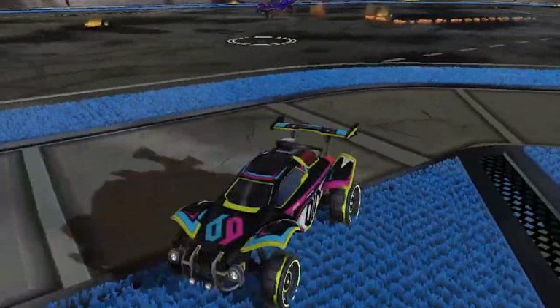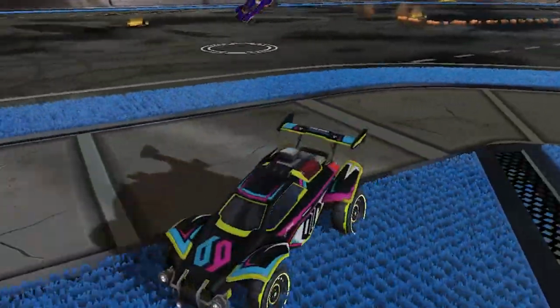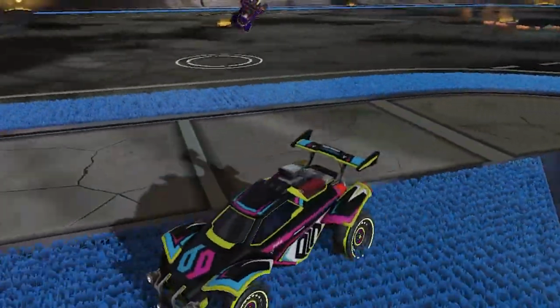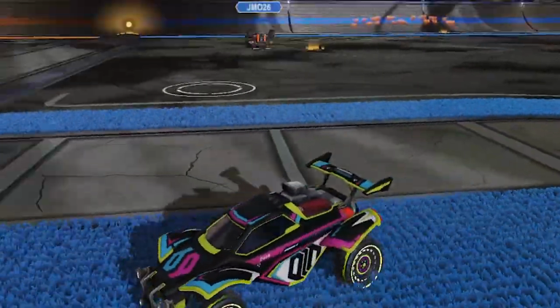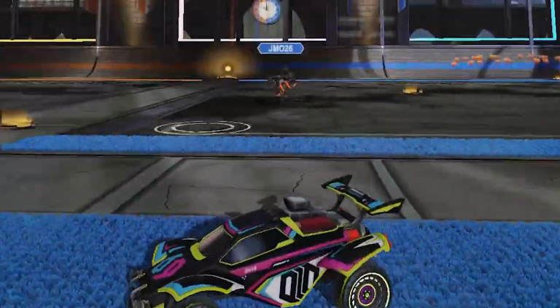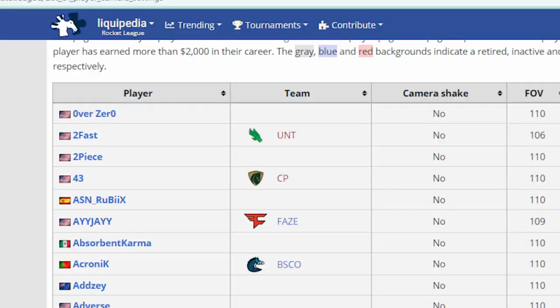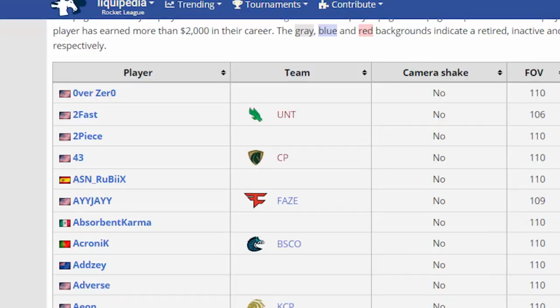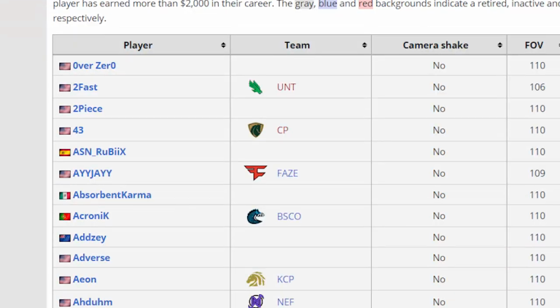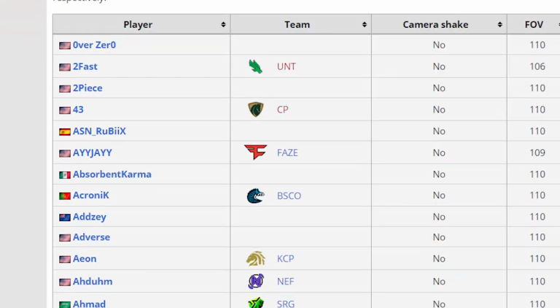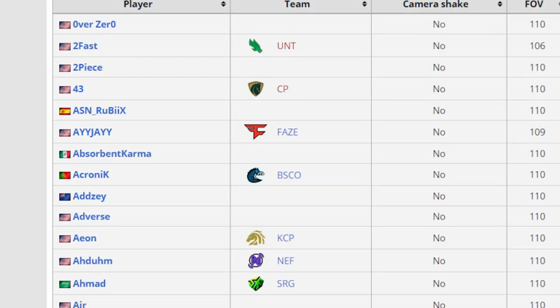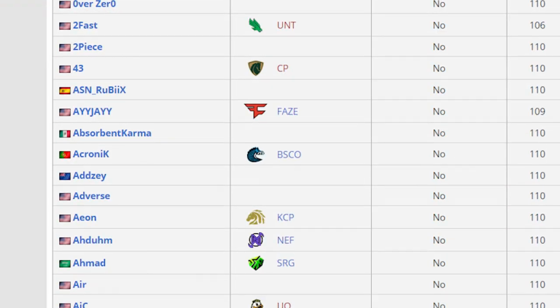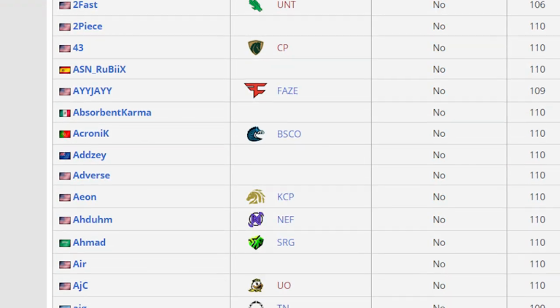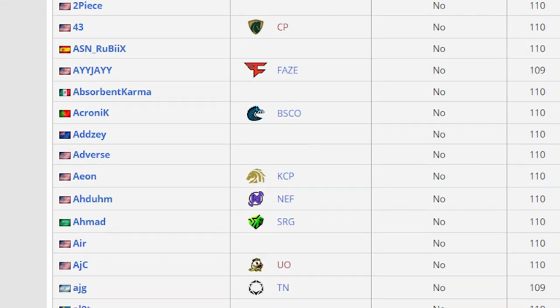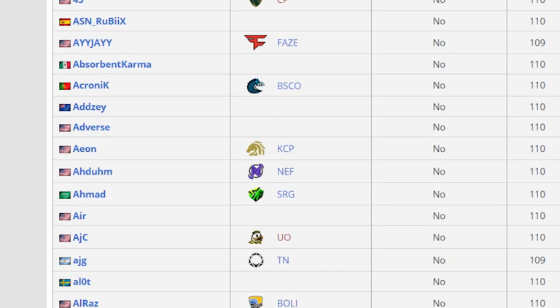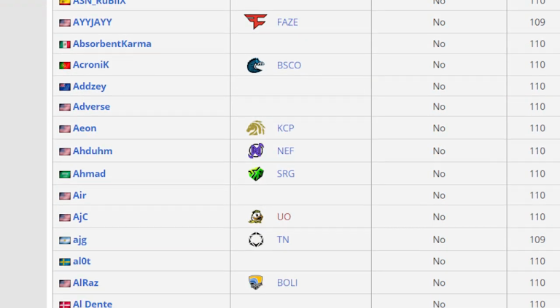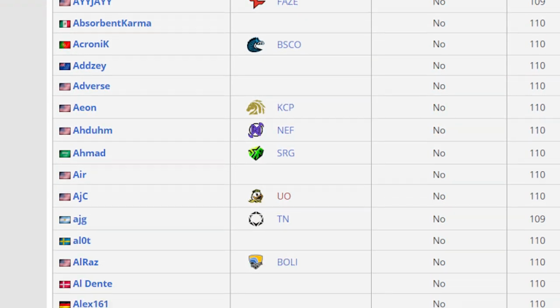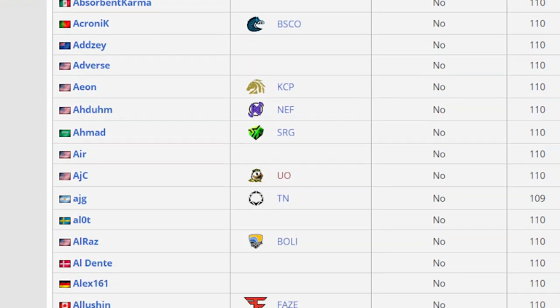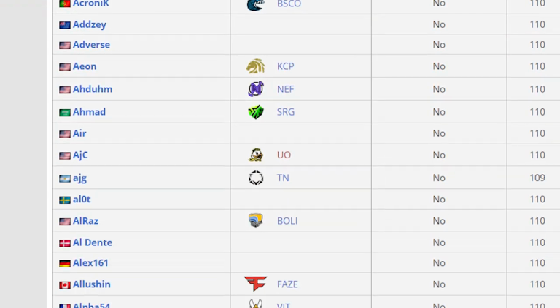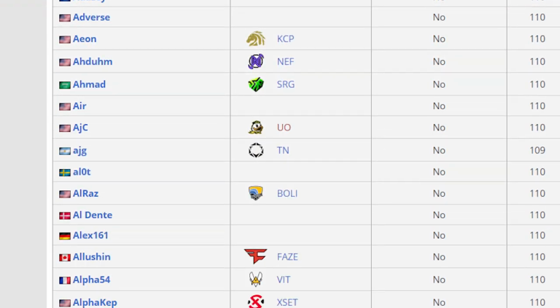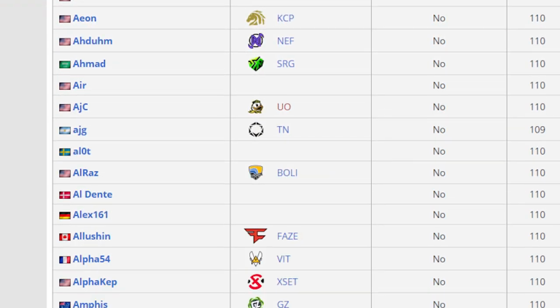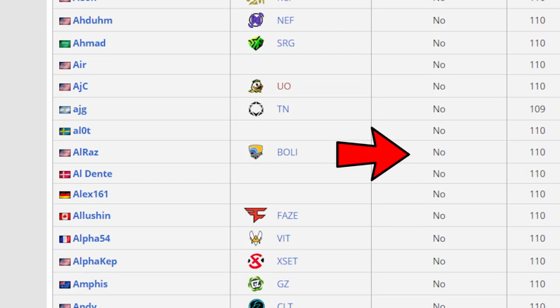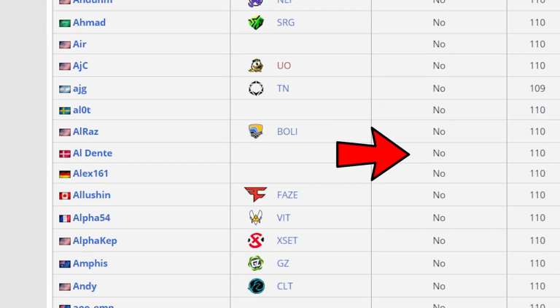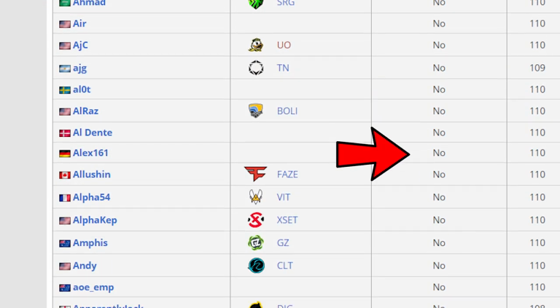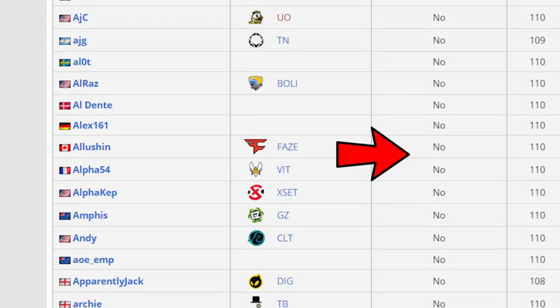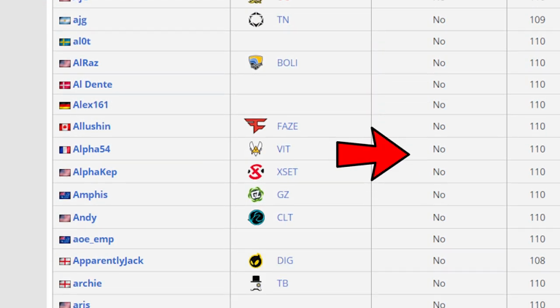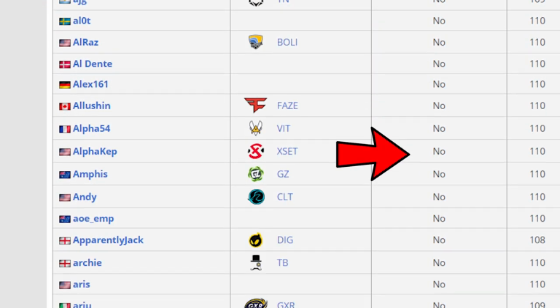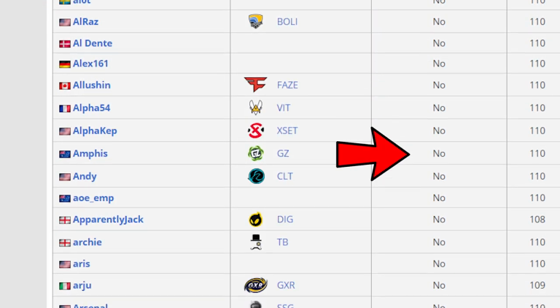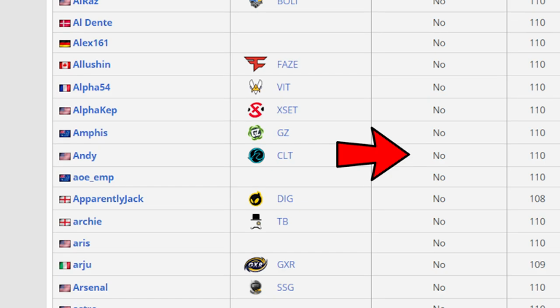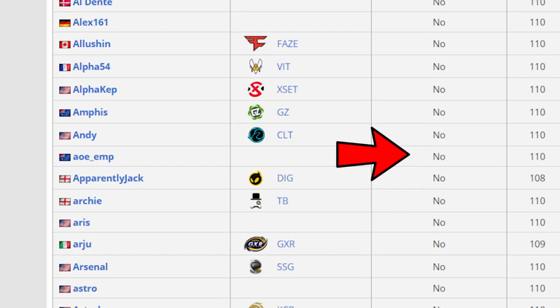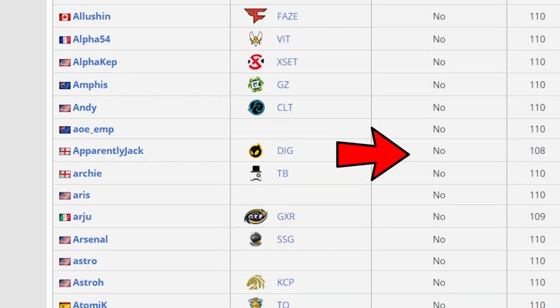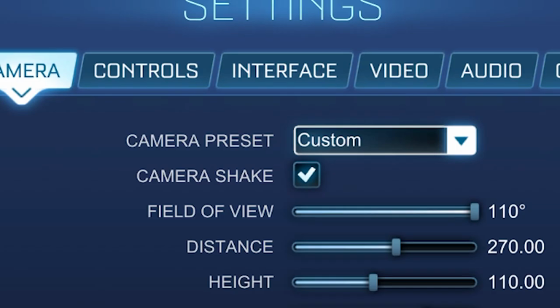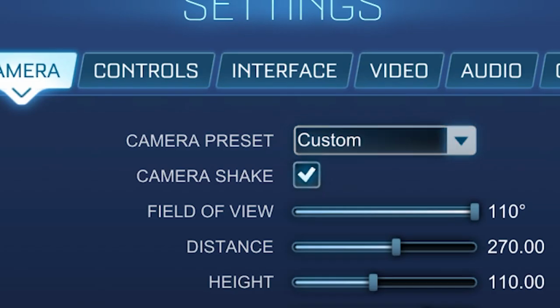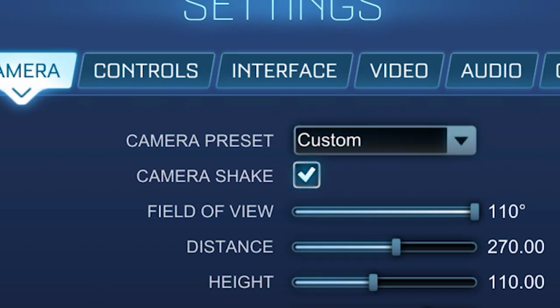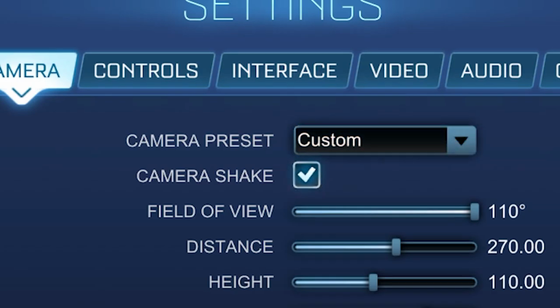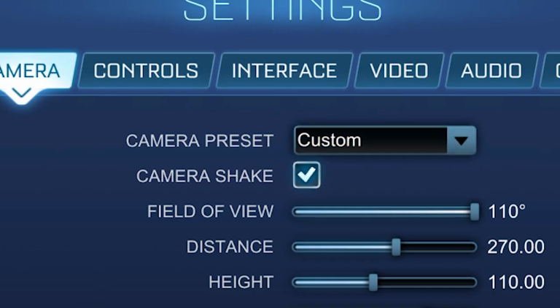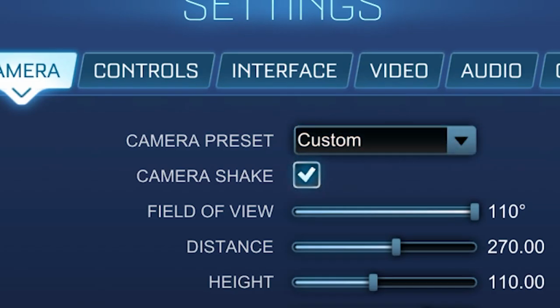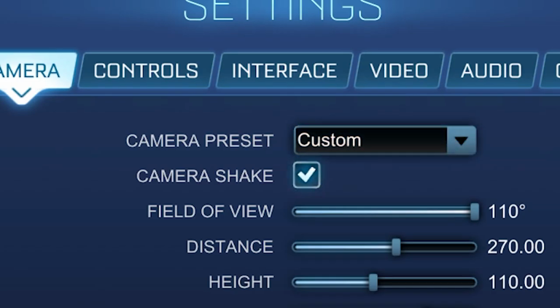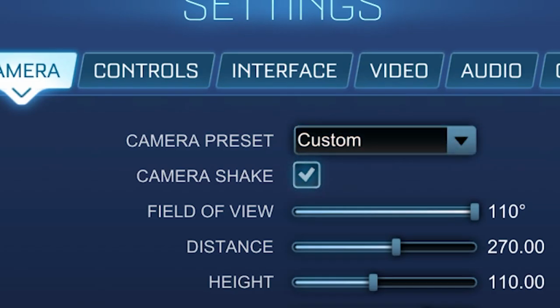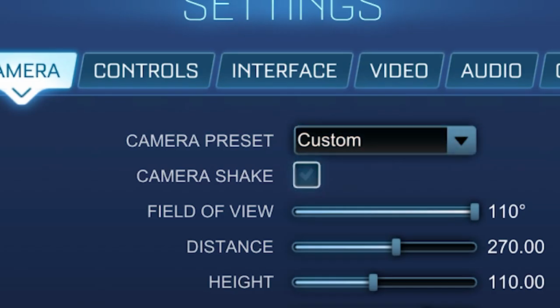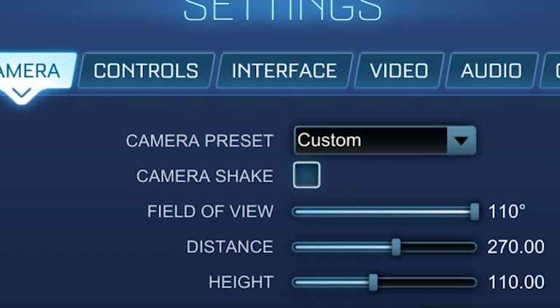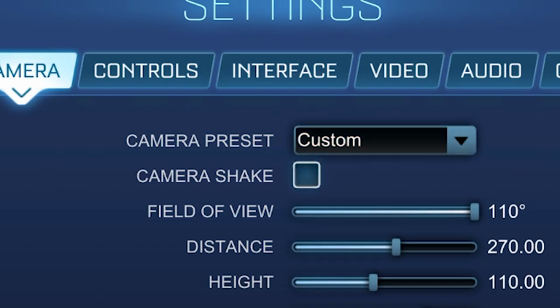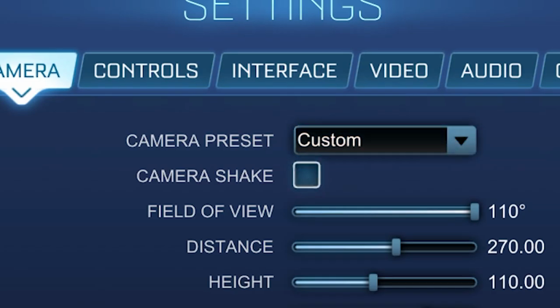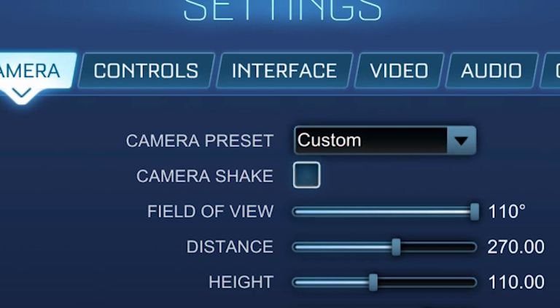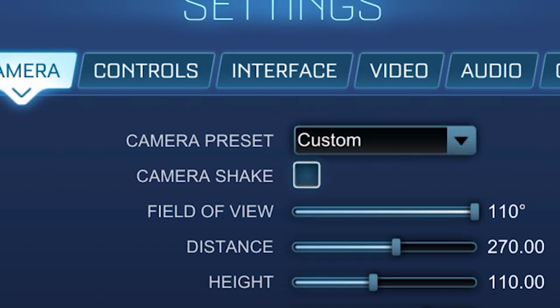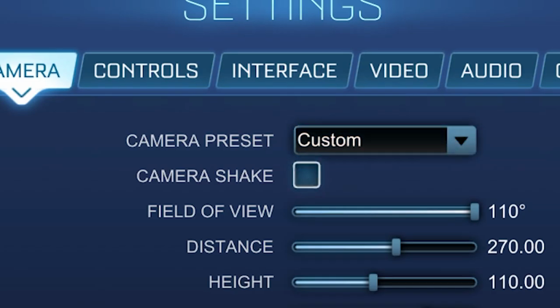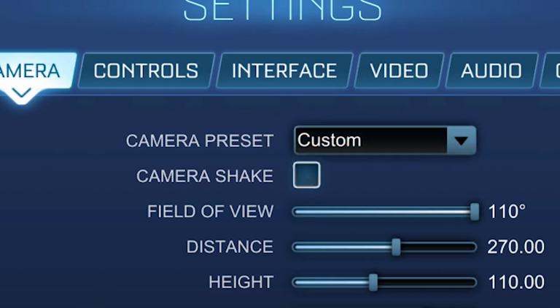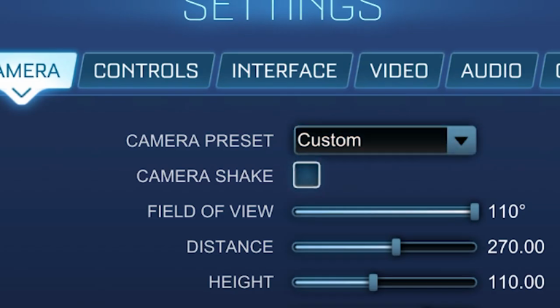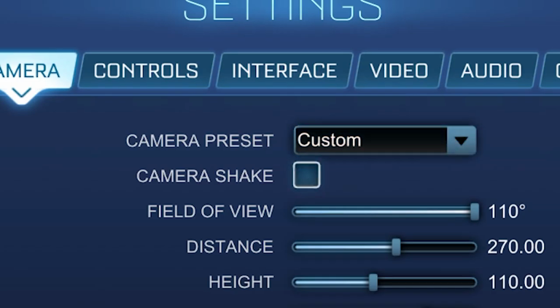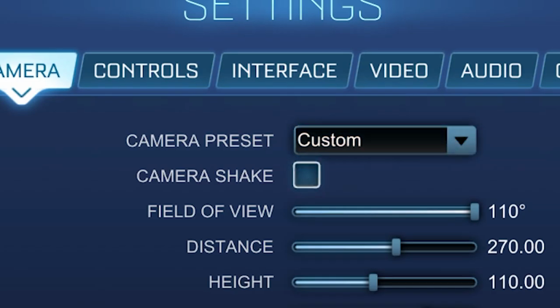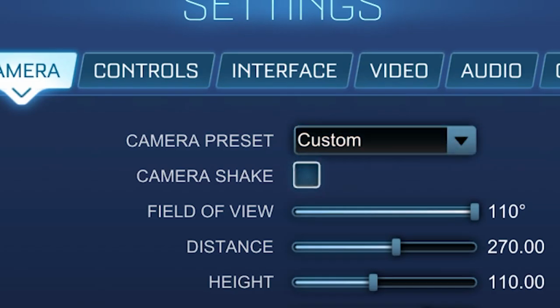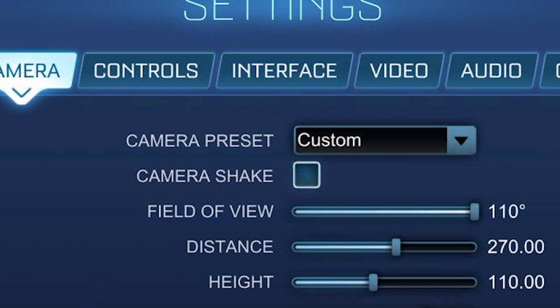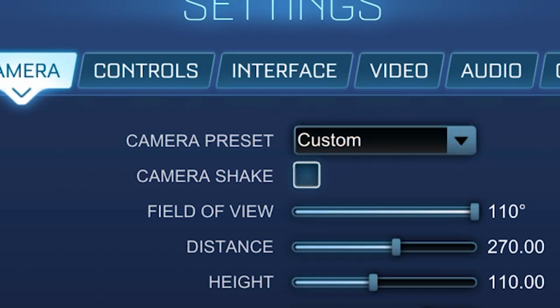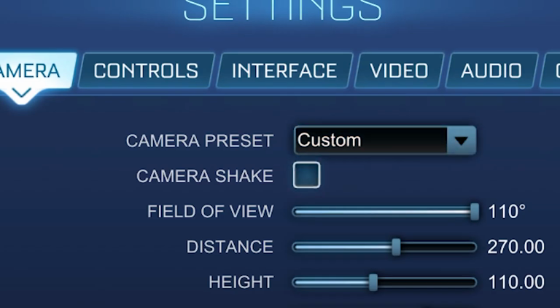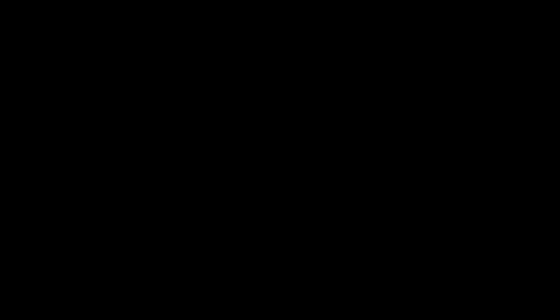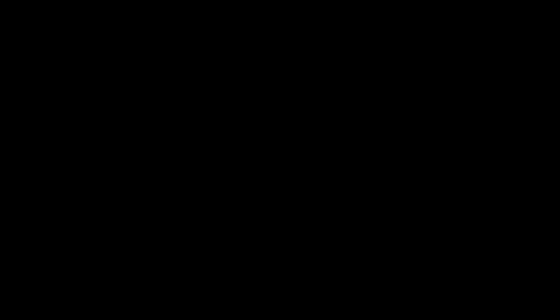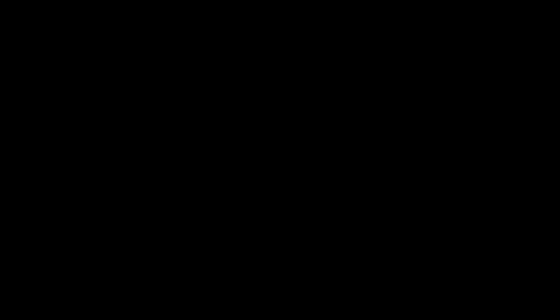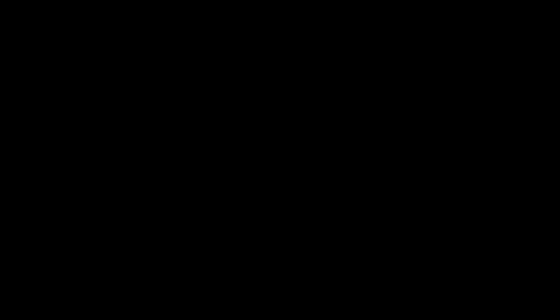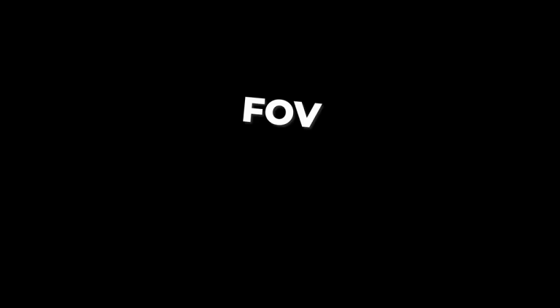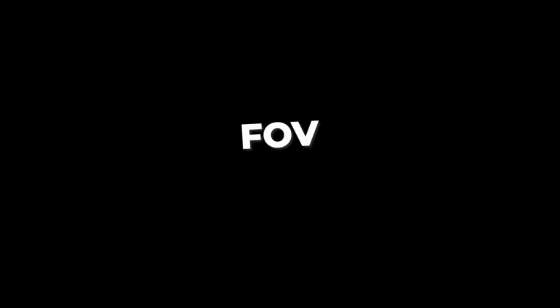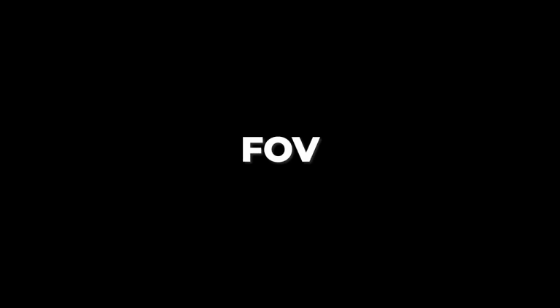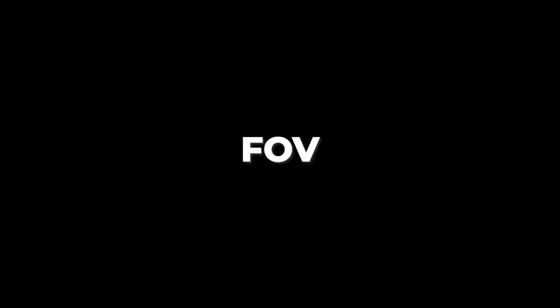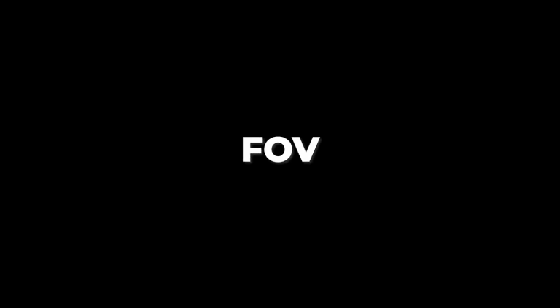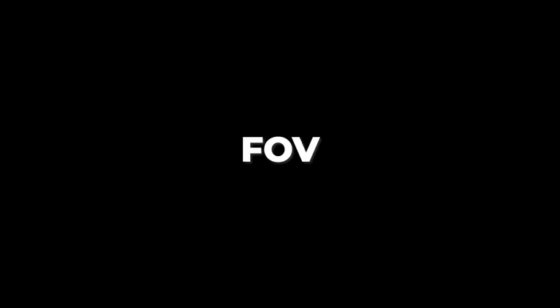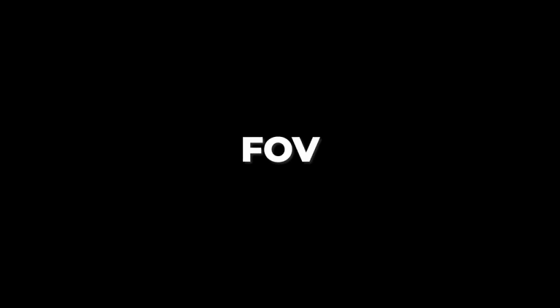Let's talk about camera shake — turn this off immediately. It's a terrible setting; all it does is make your screen shake a lot and make it much harder to focus on the game. Every single pro player has this setting off, so just please uncheck this box.